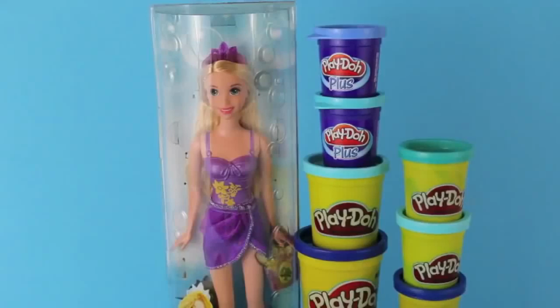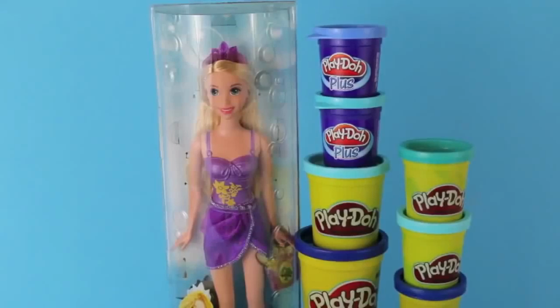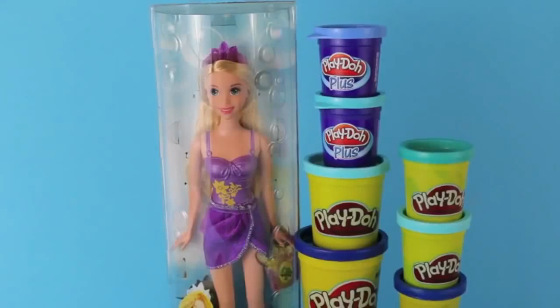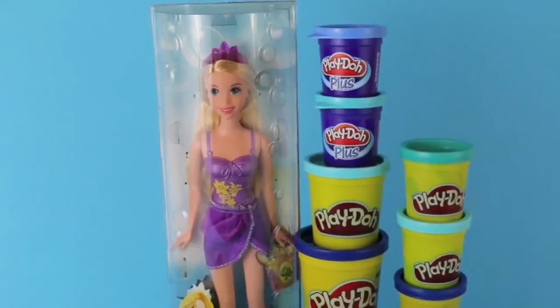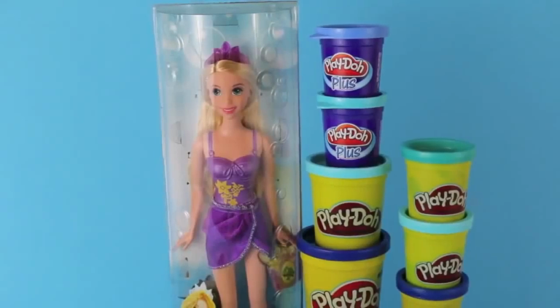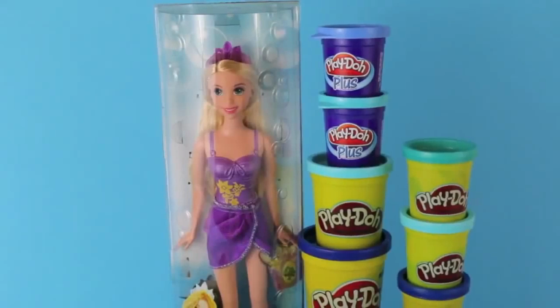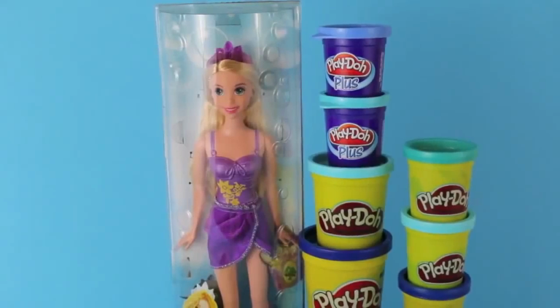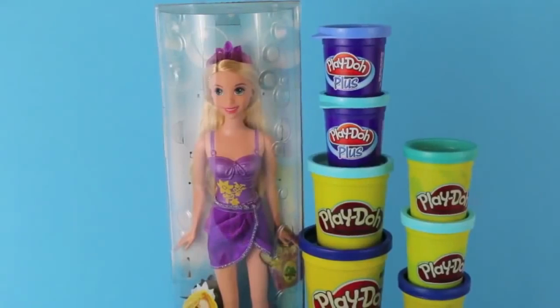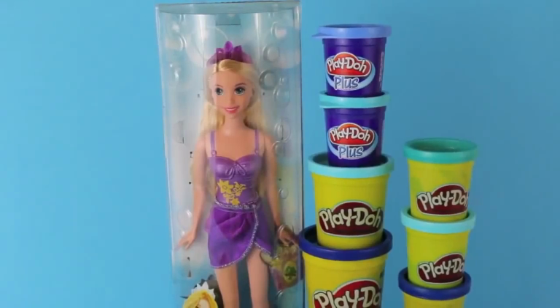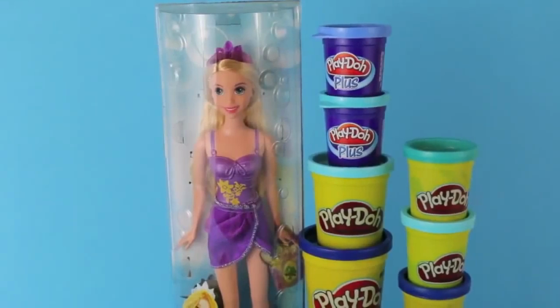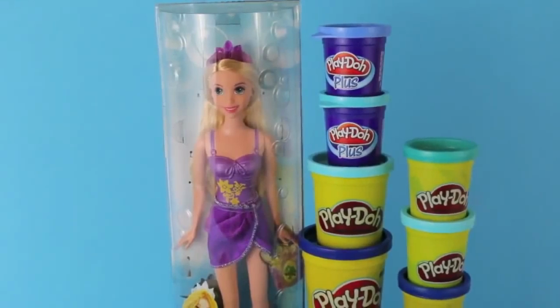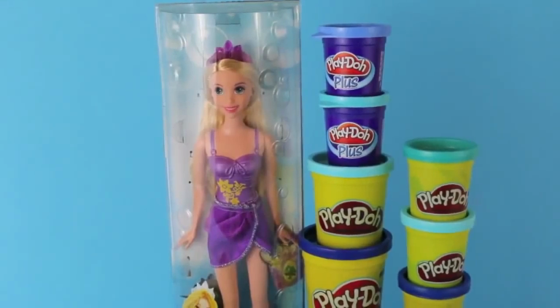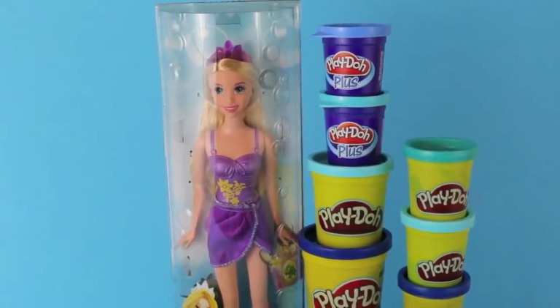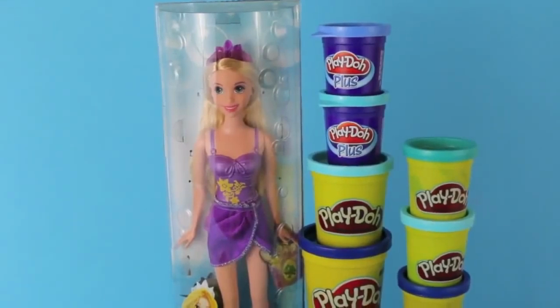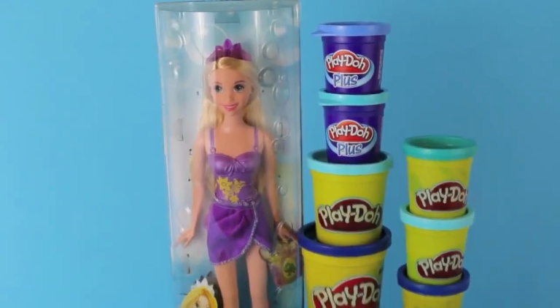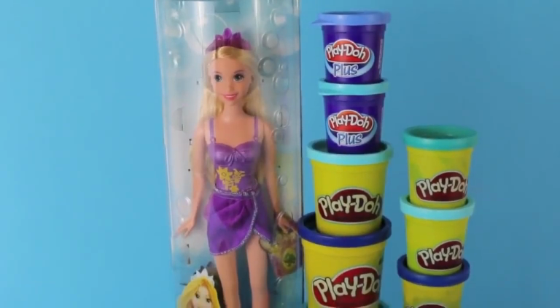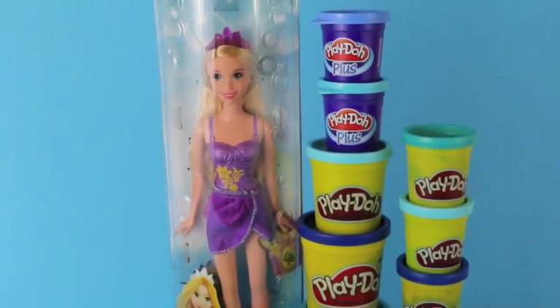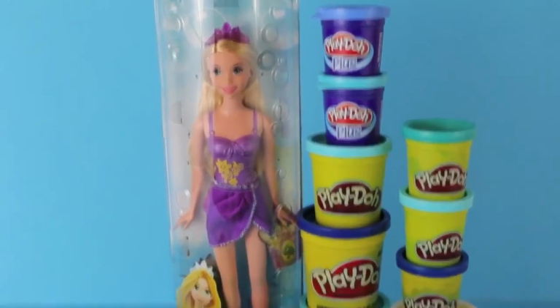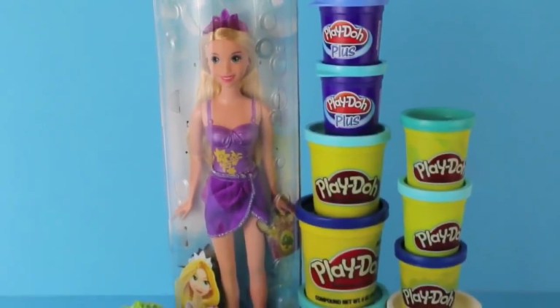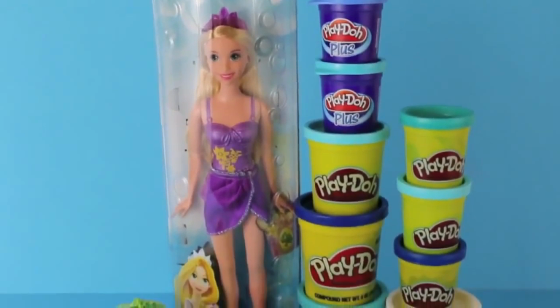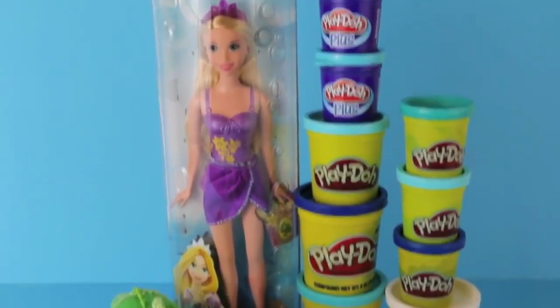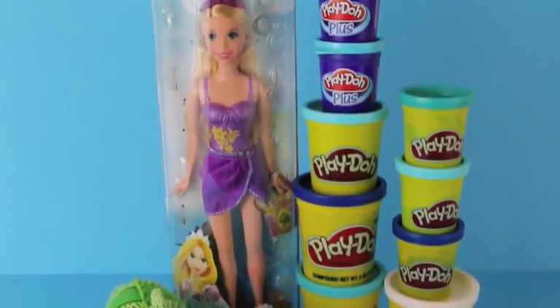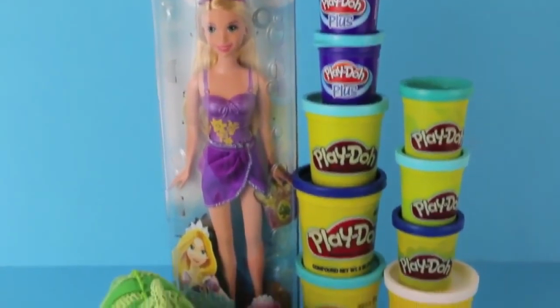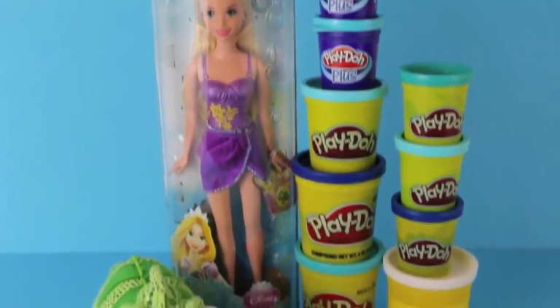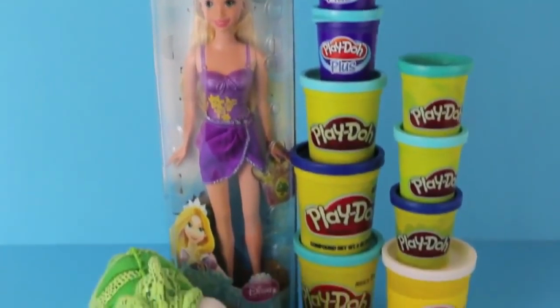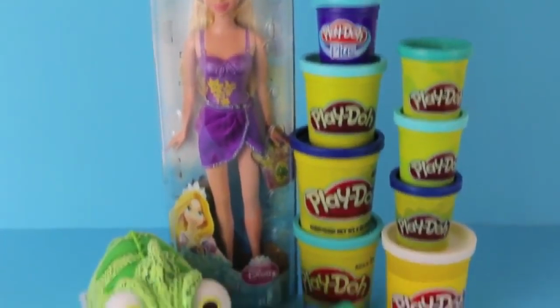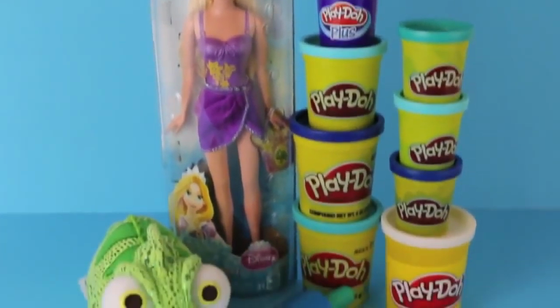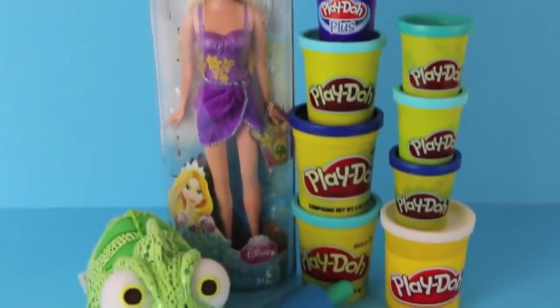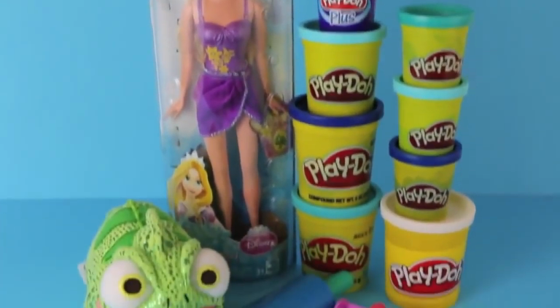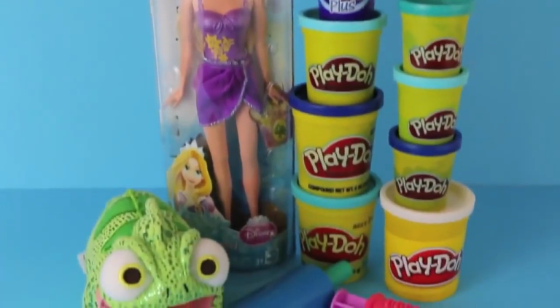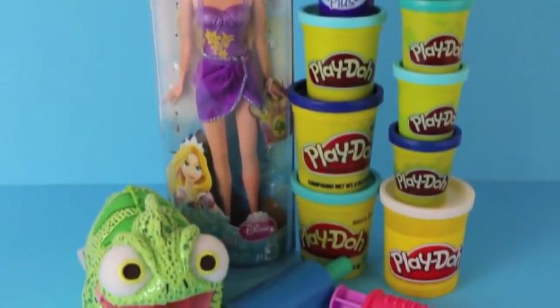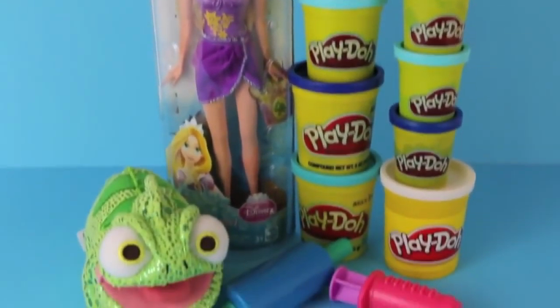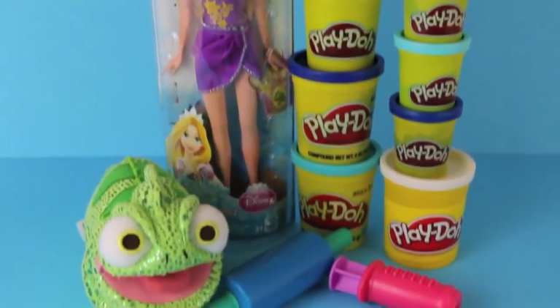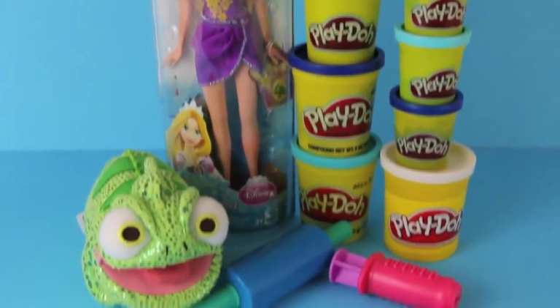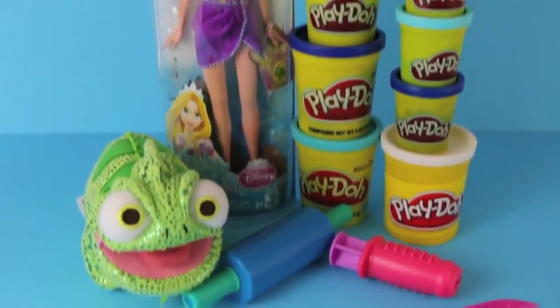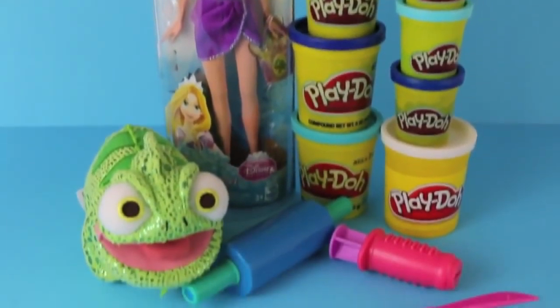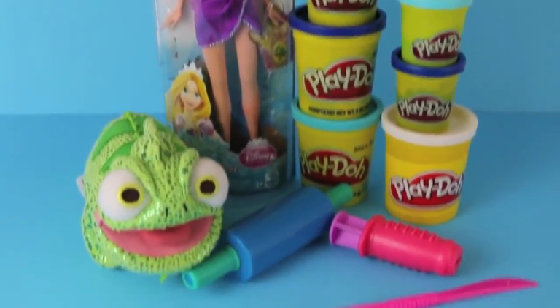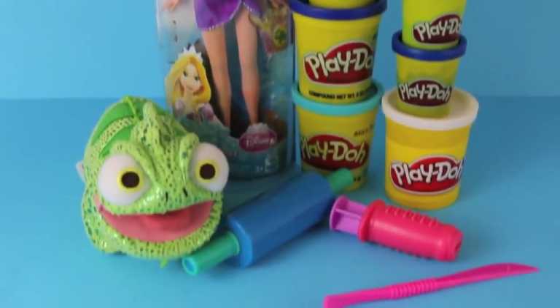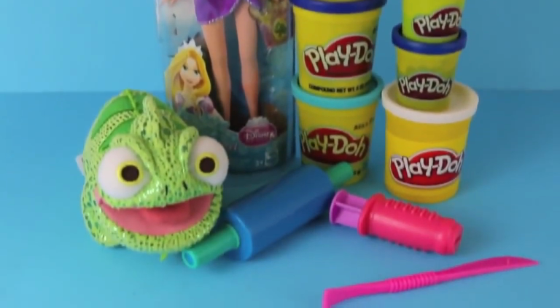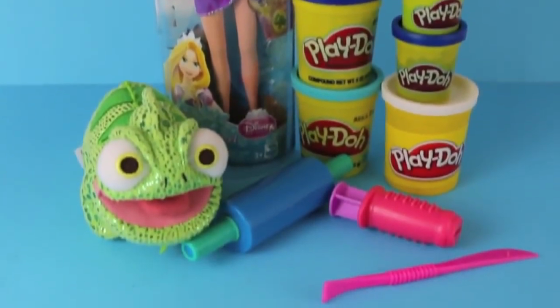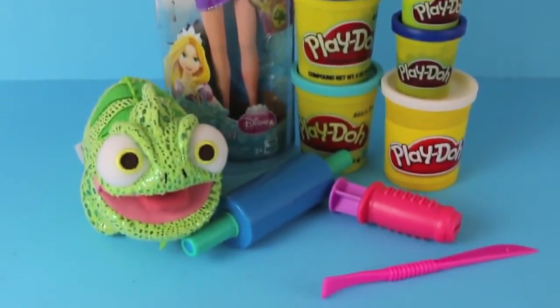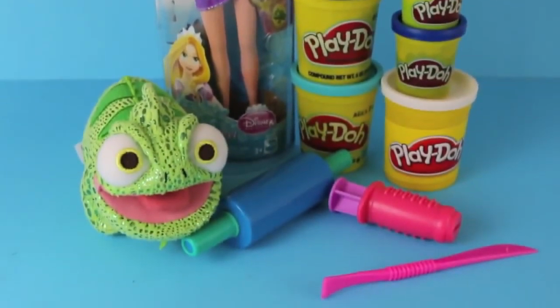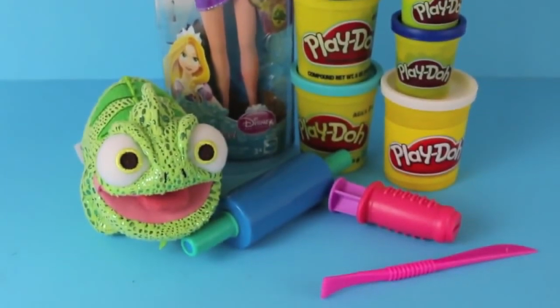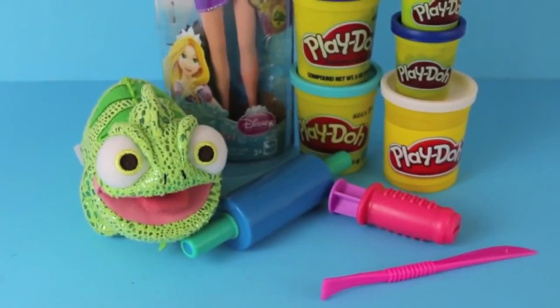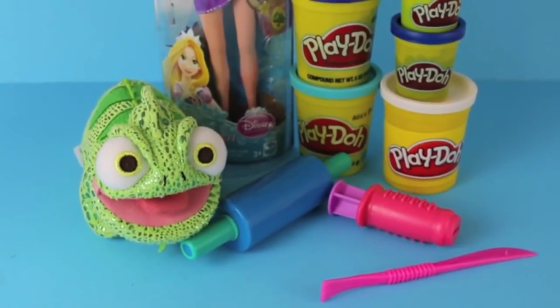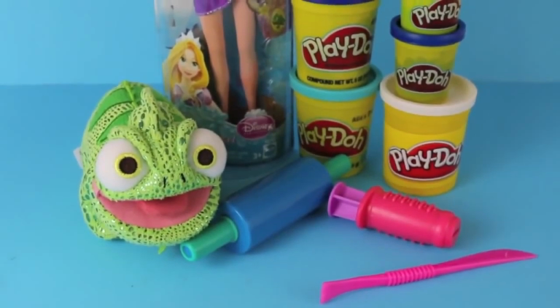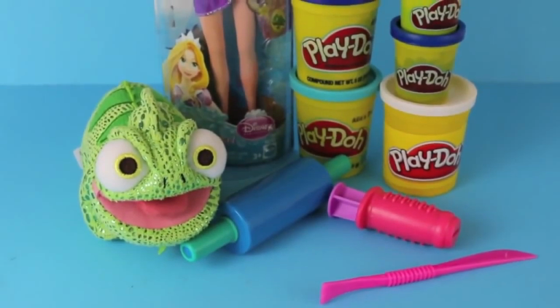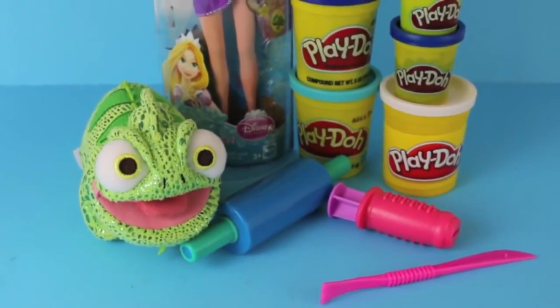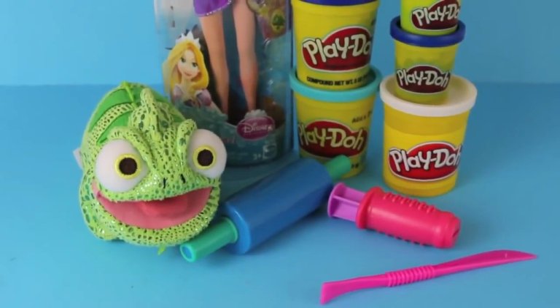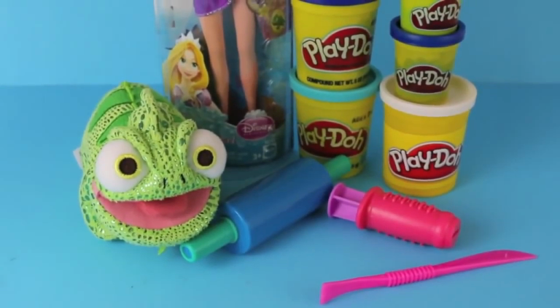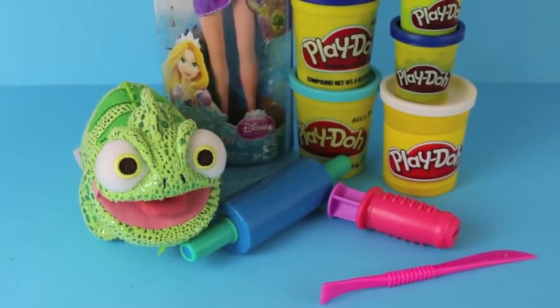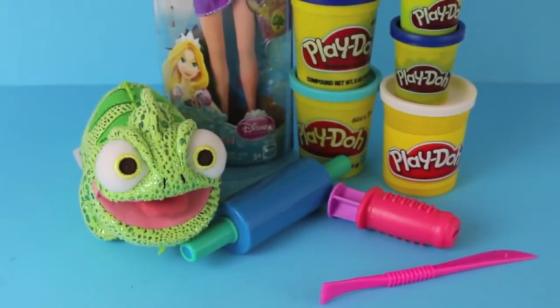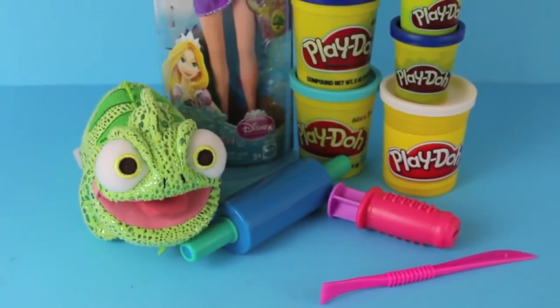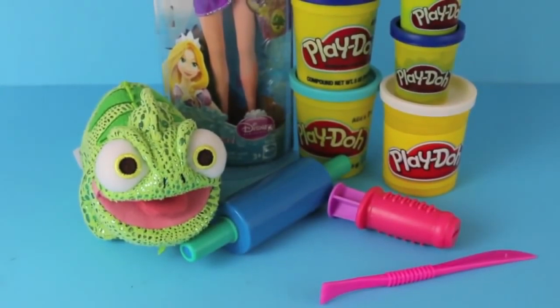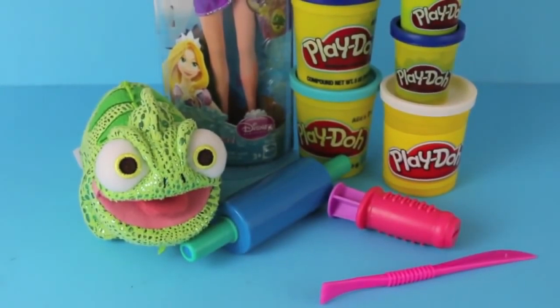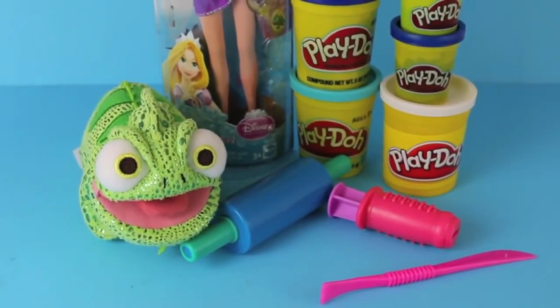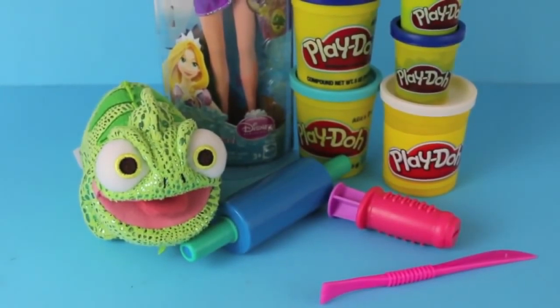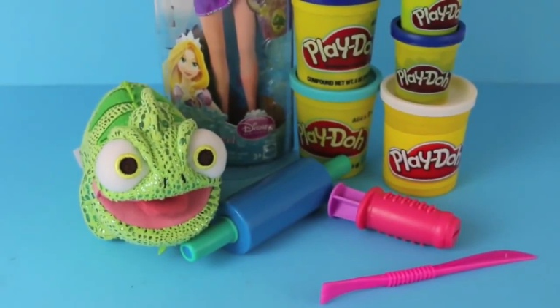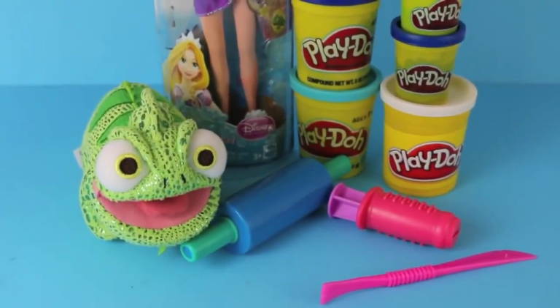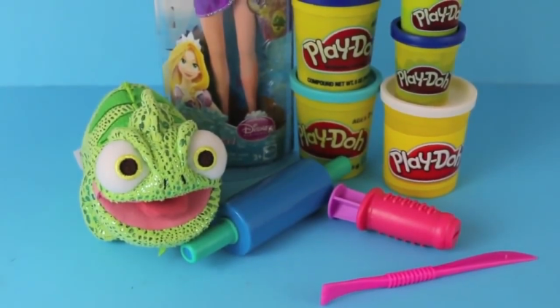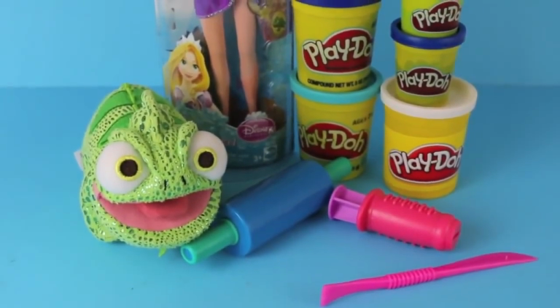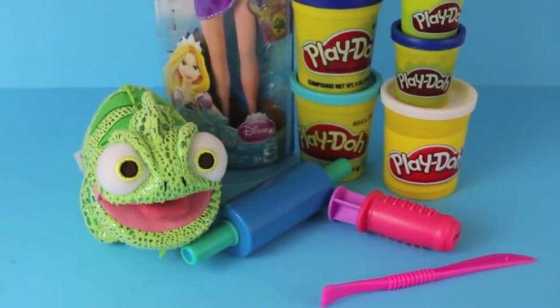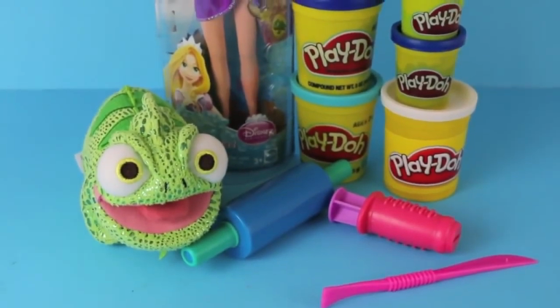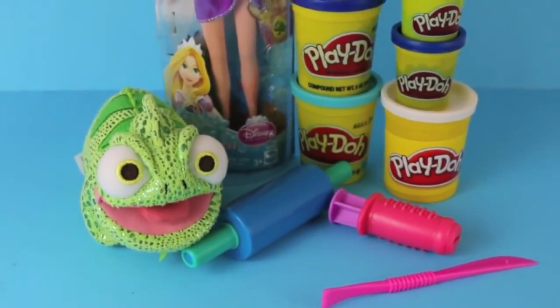Hello, Disney Car Toys here with Pascal and Rapunzel Barbie, and today we are going to make Rapunzel a brand new dress using Play-Doh.